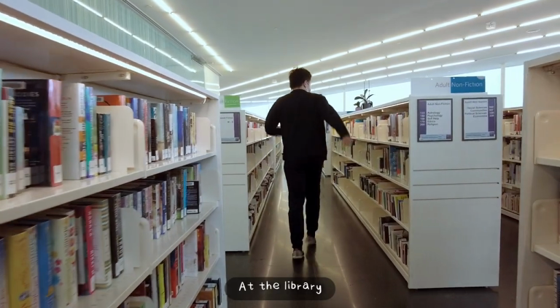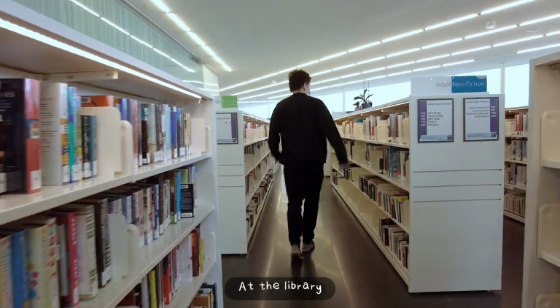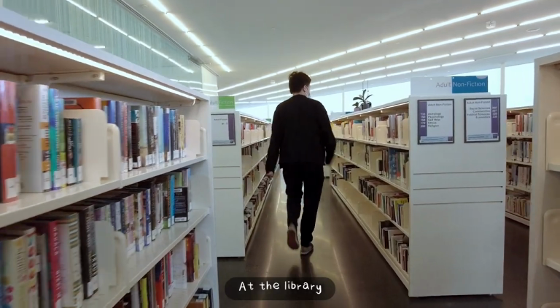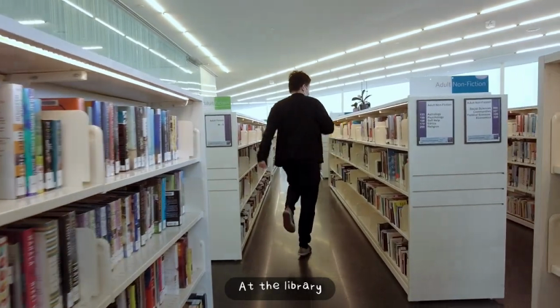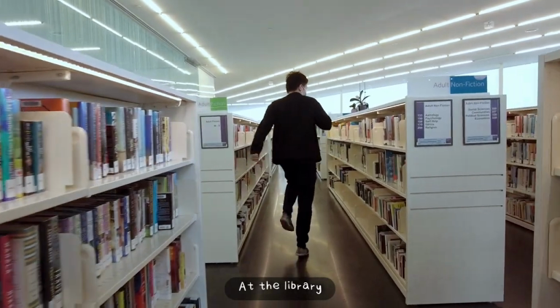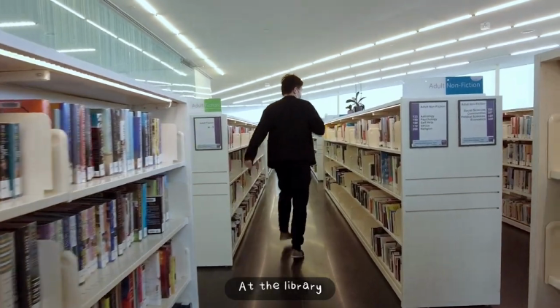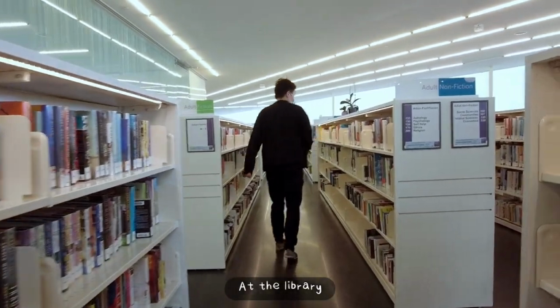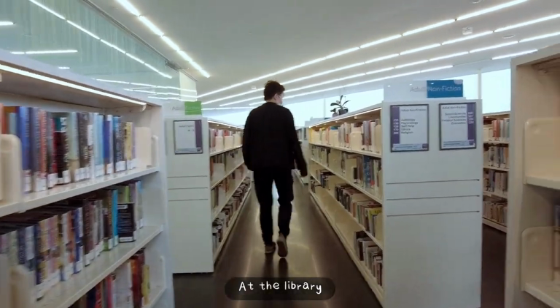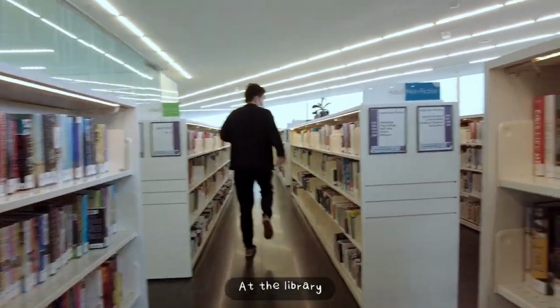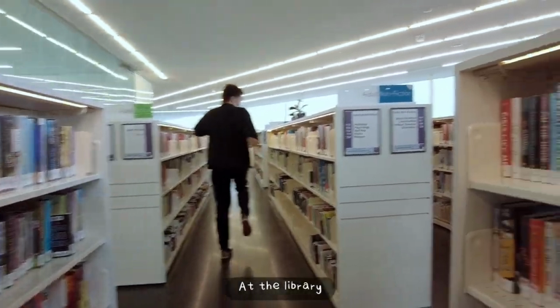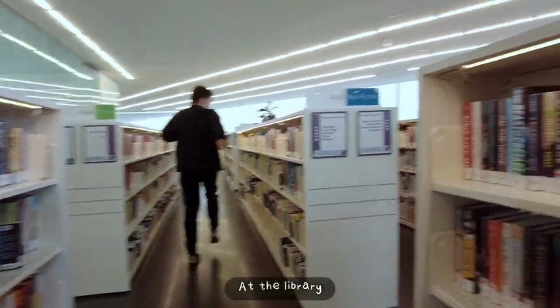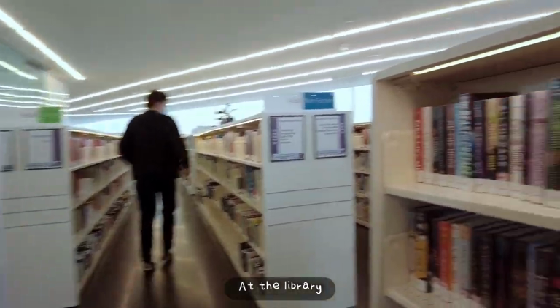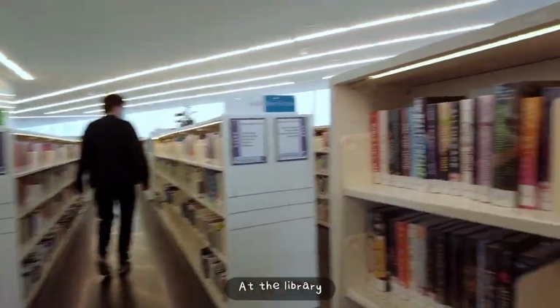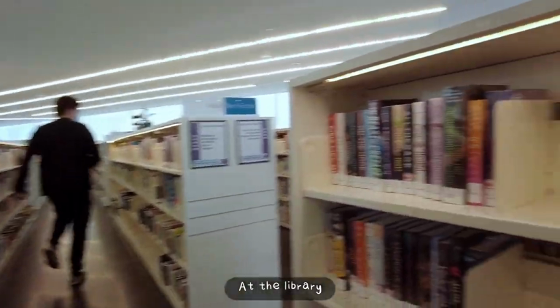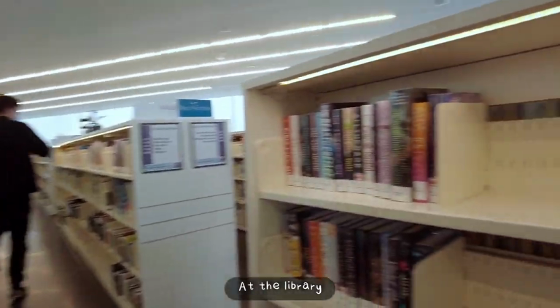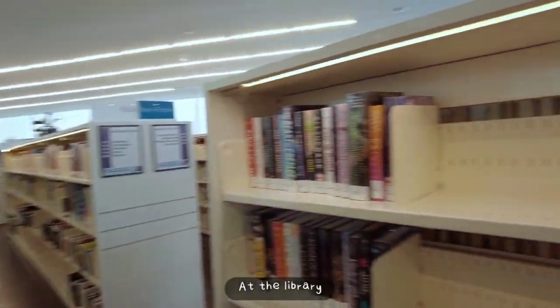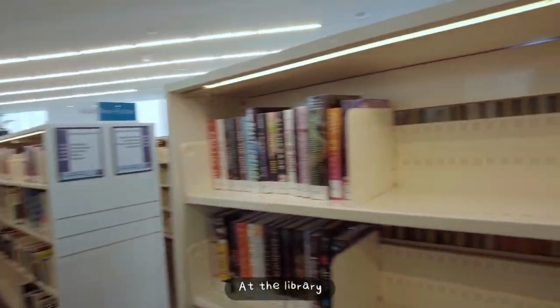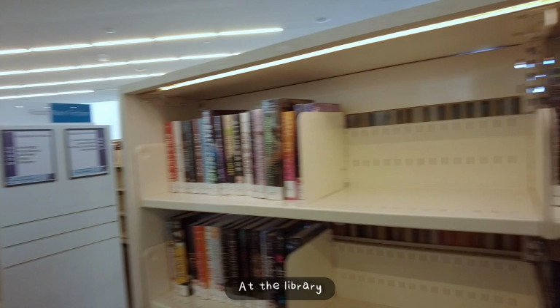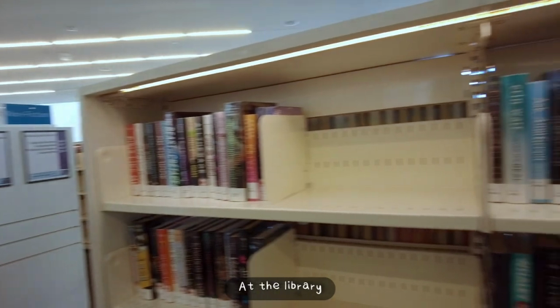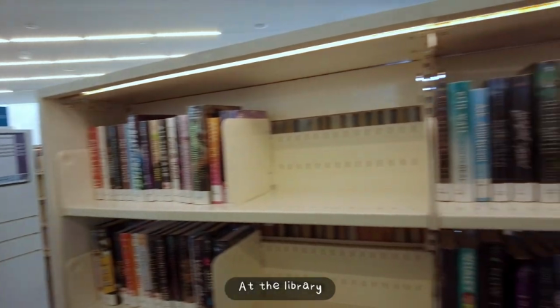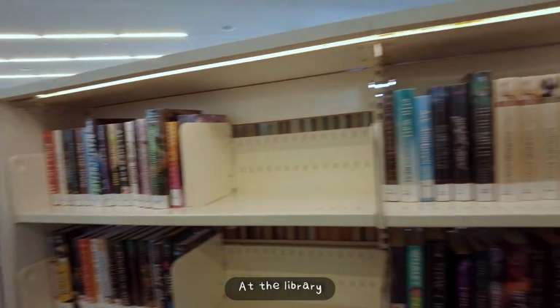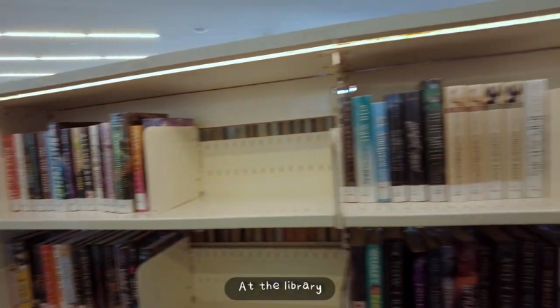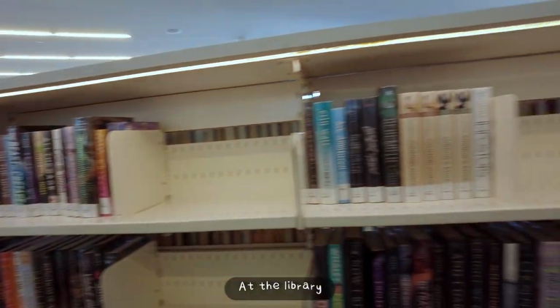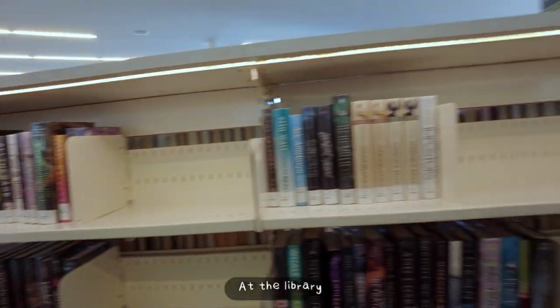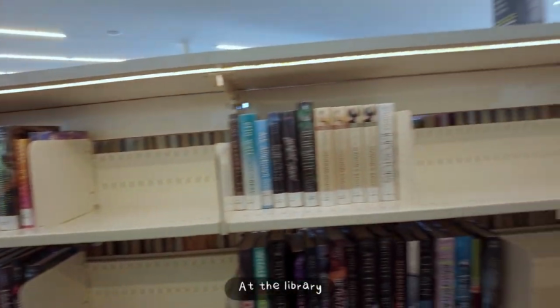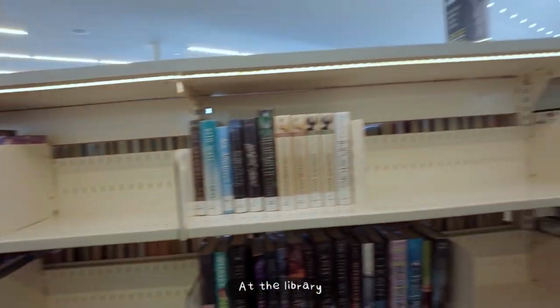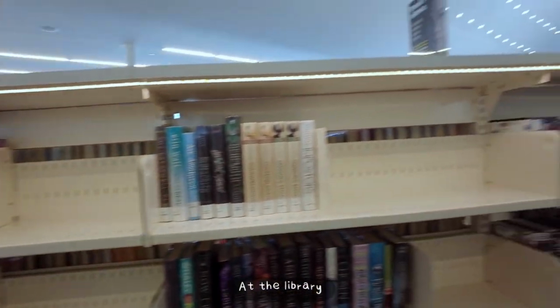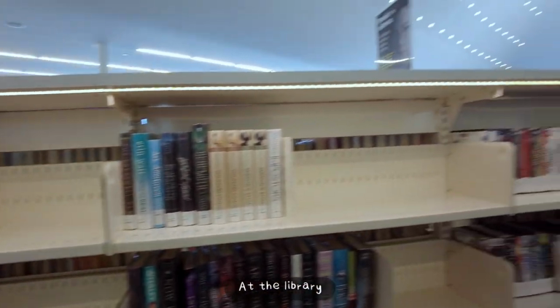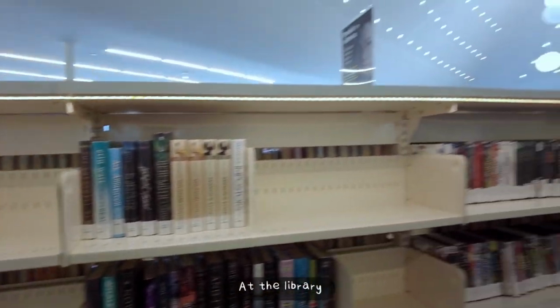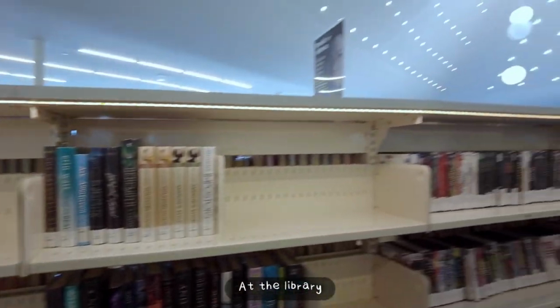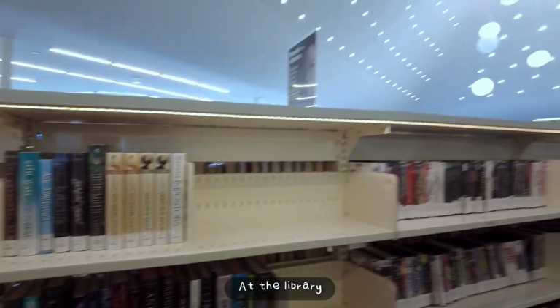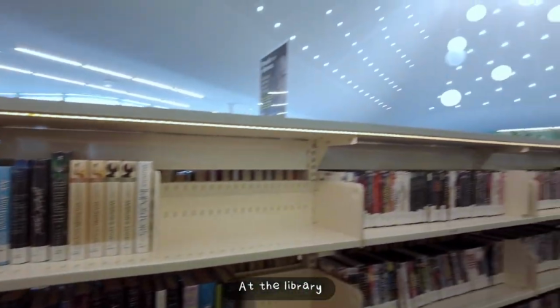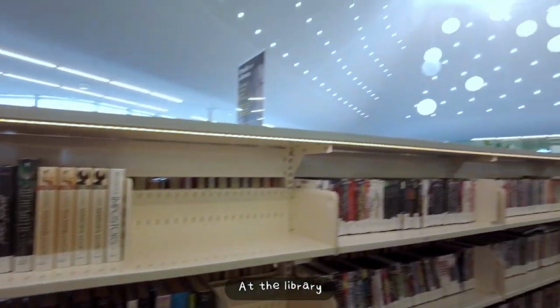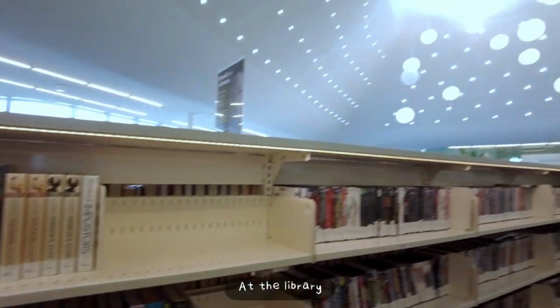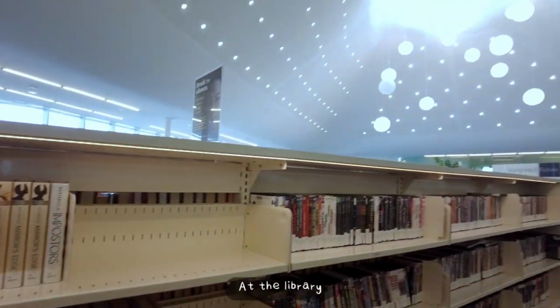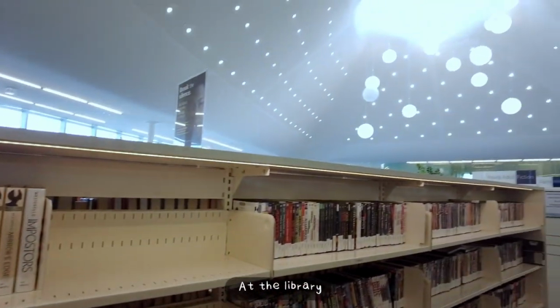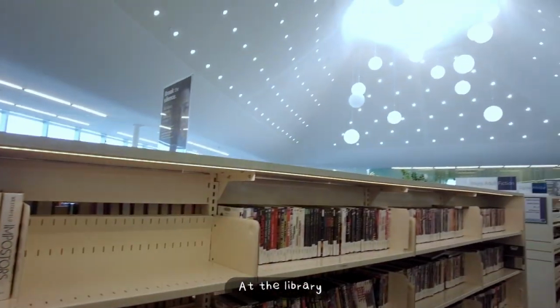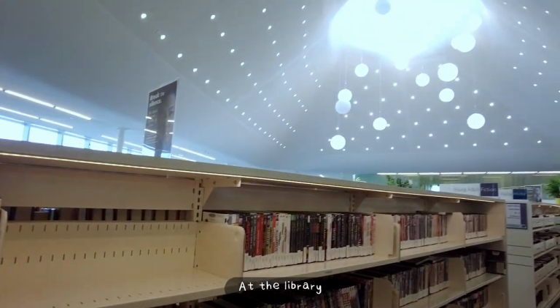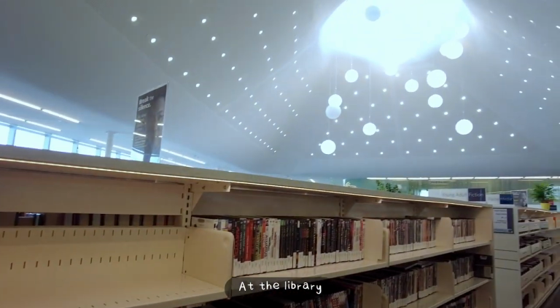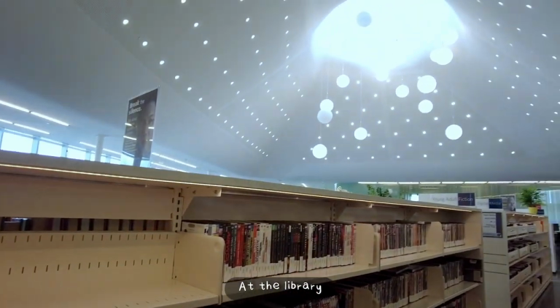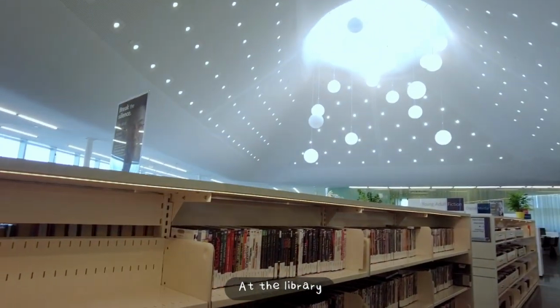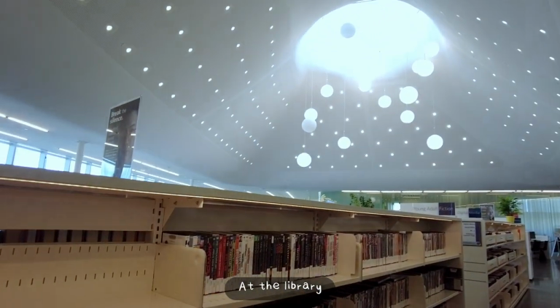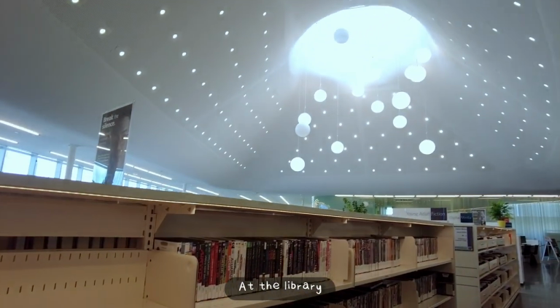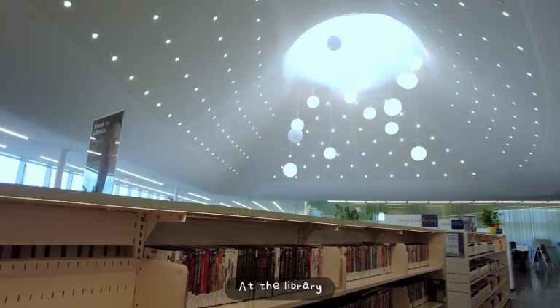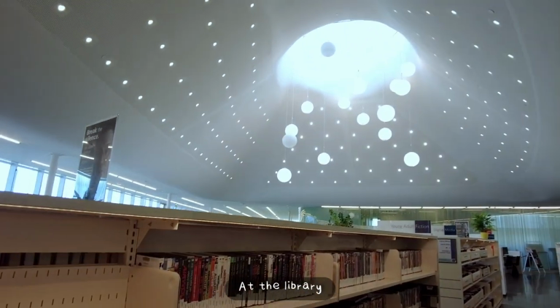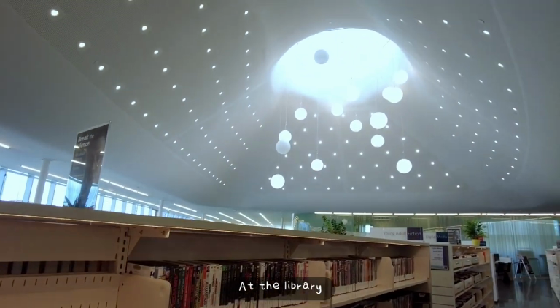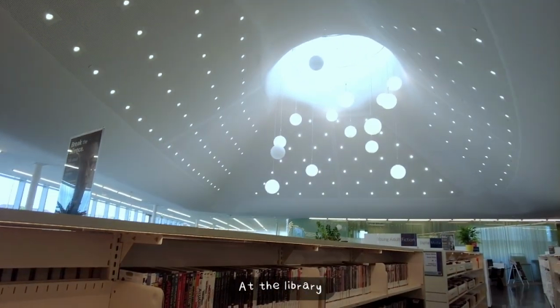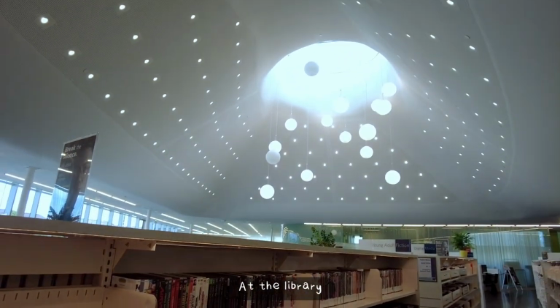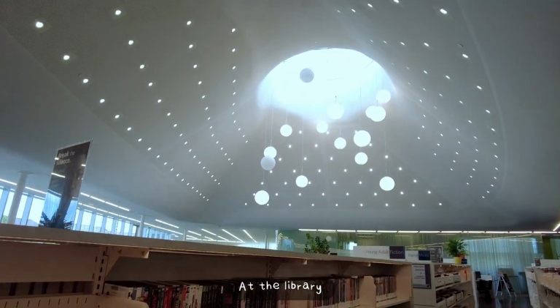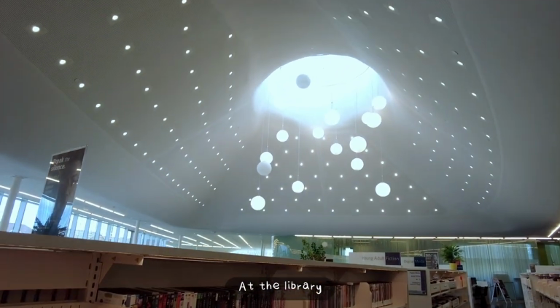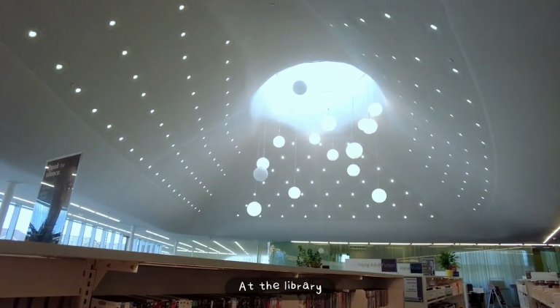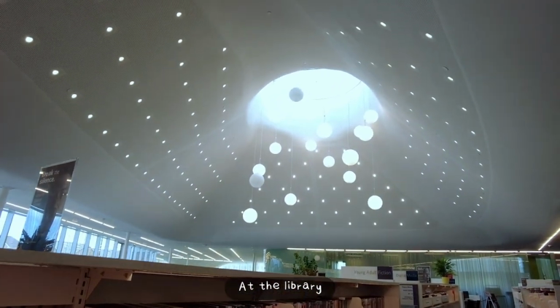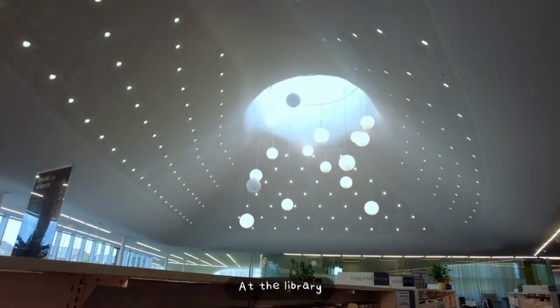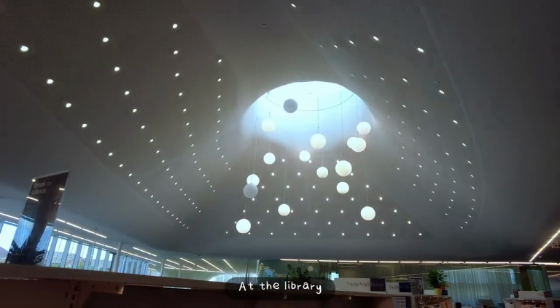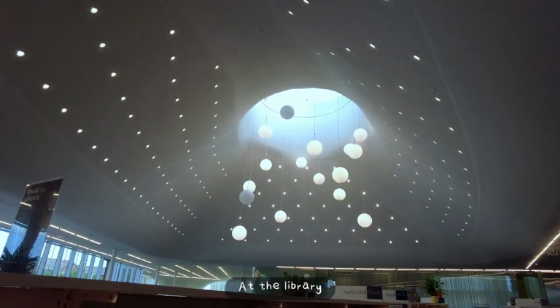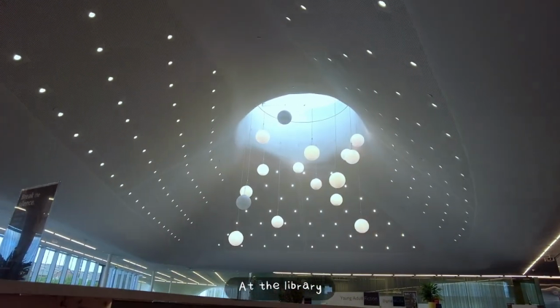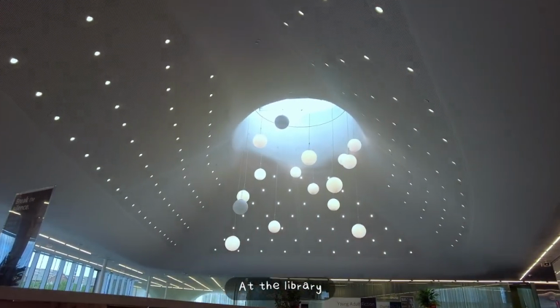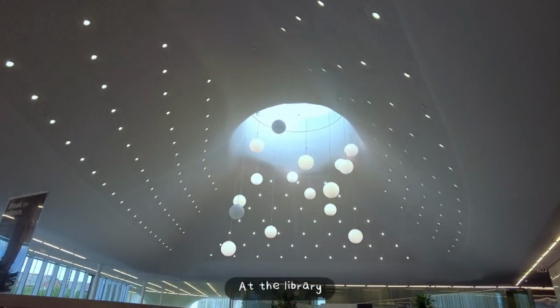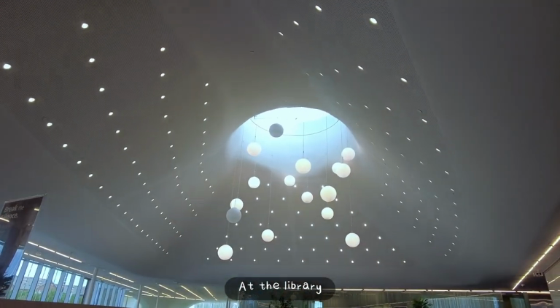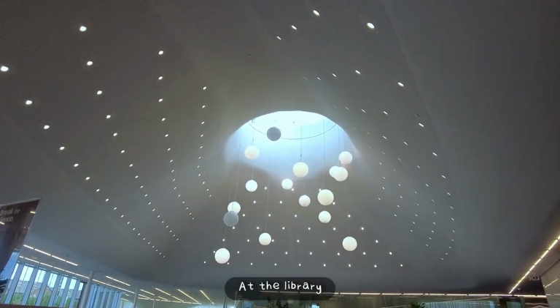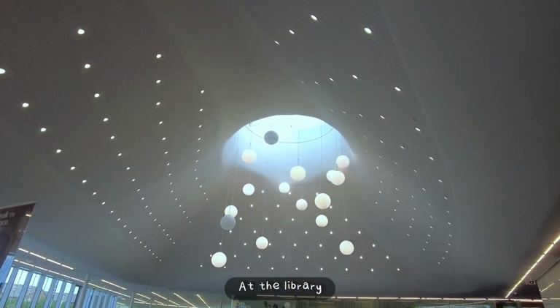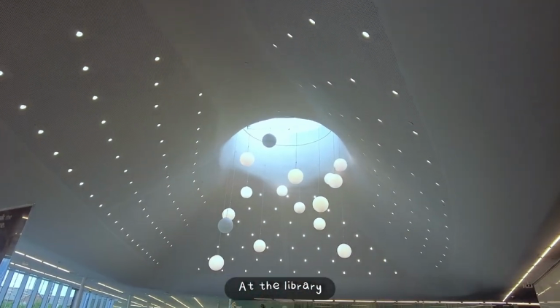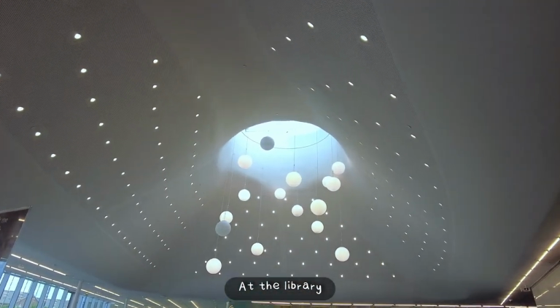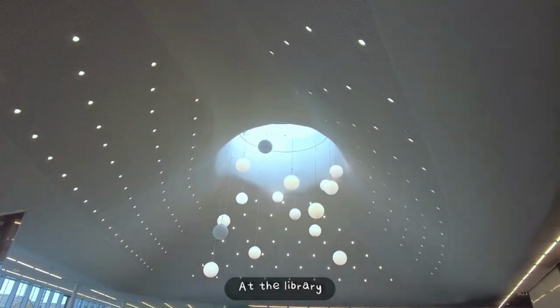Let's recap some adventures before we start painting. This is a brief record of the last bits of summer.